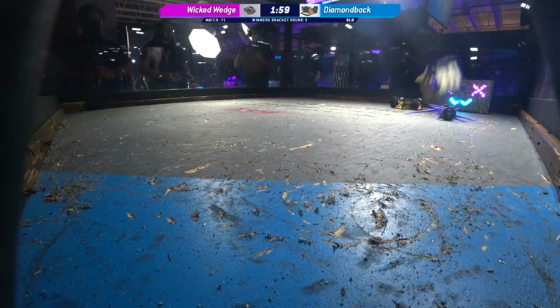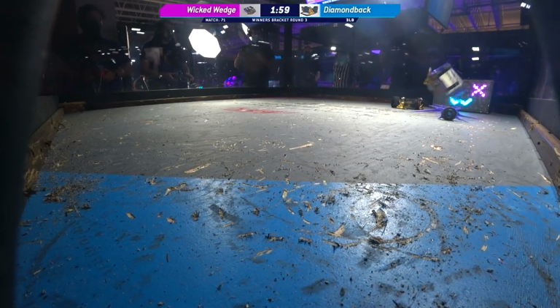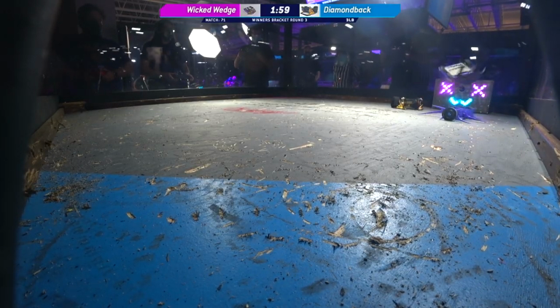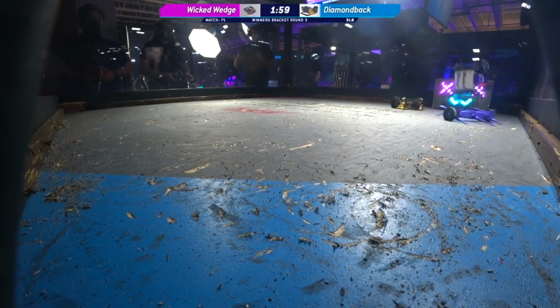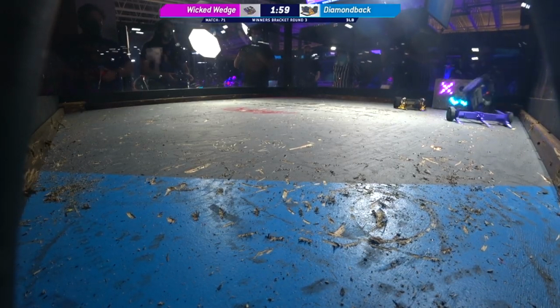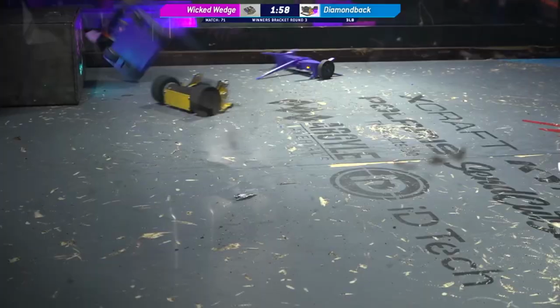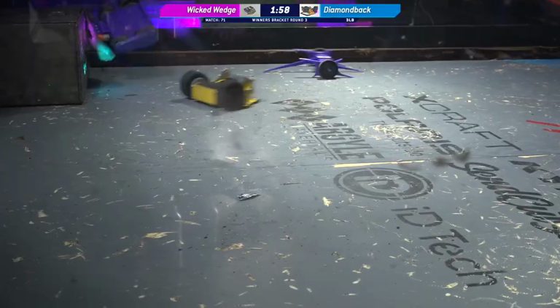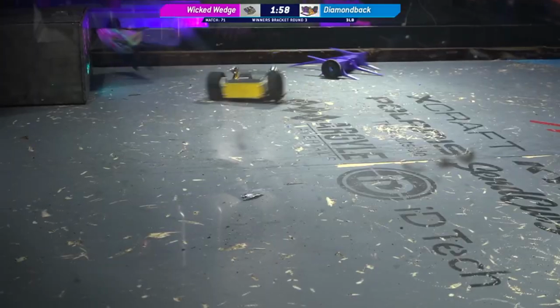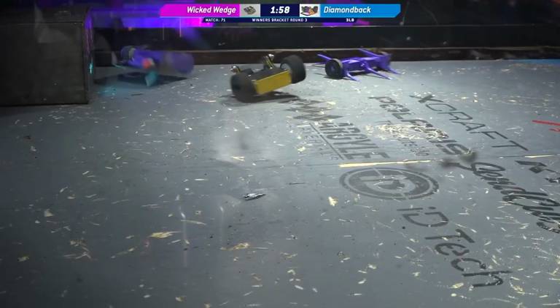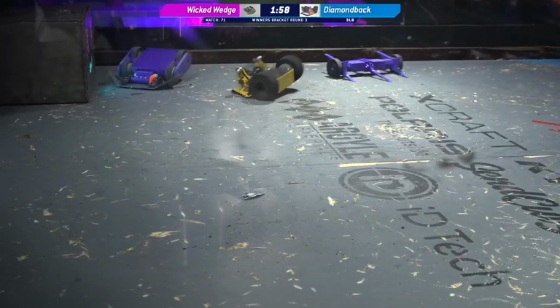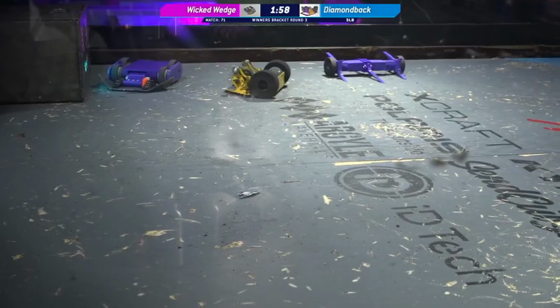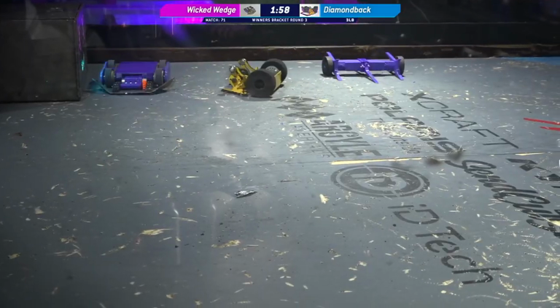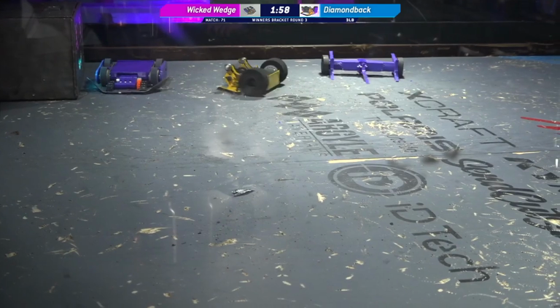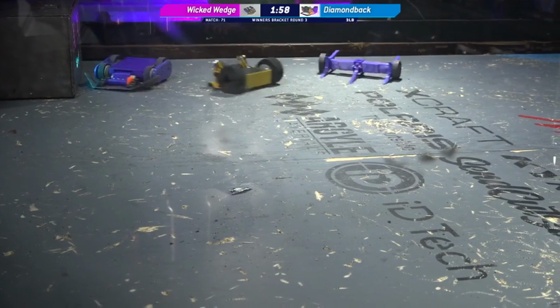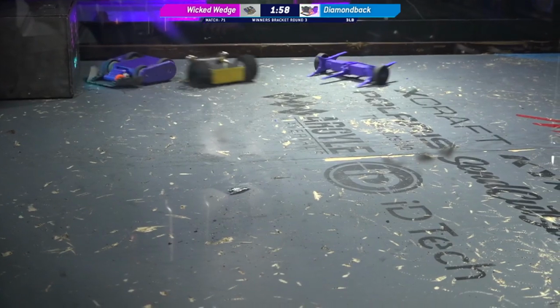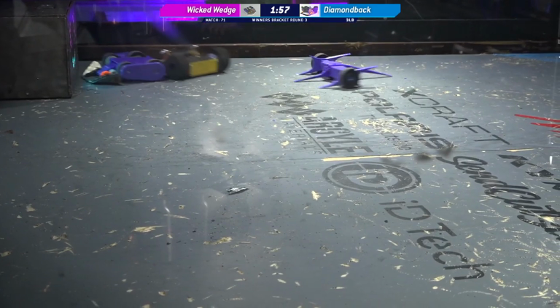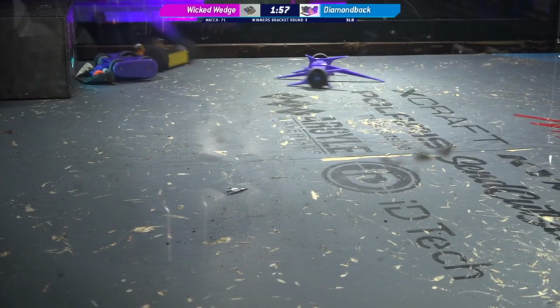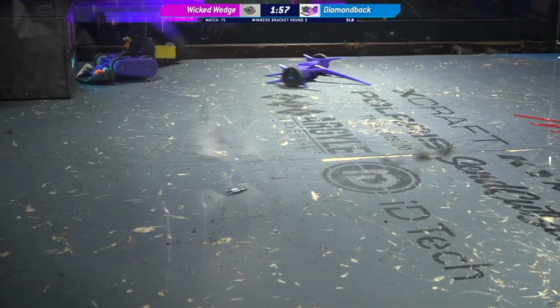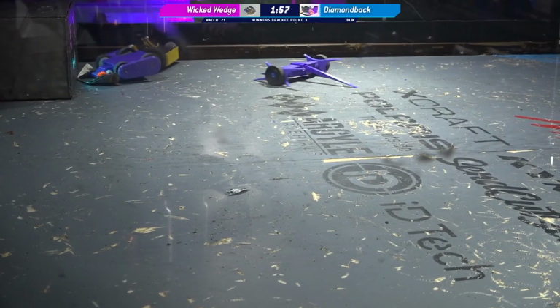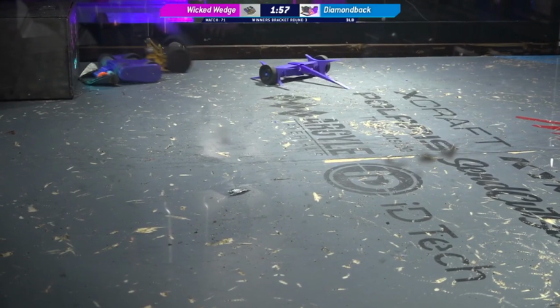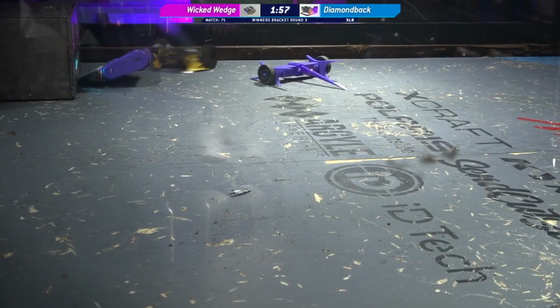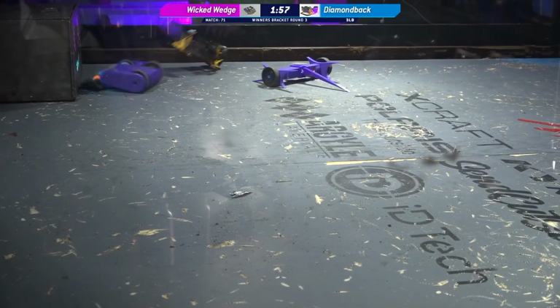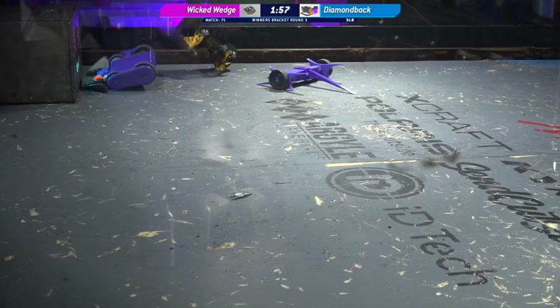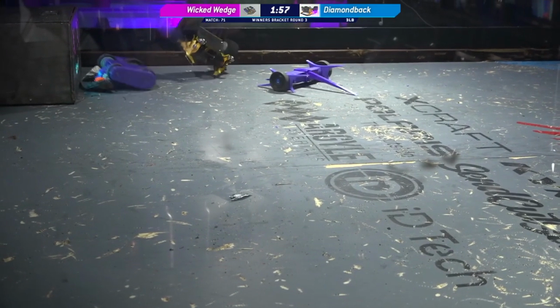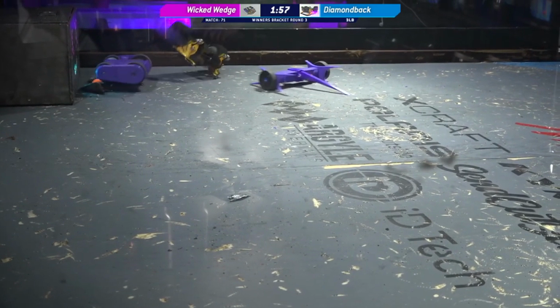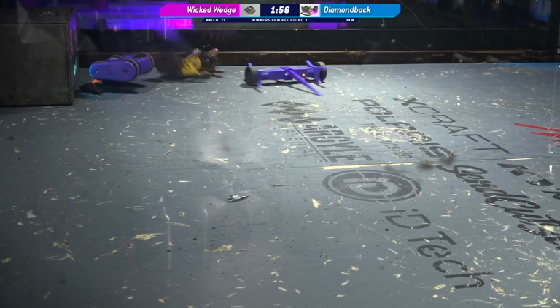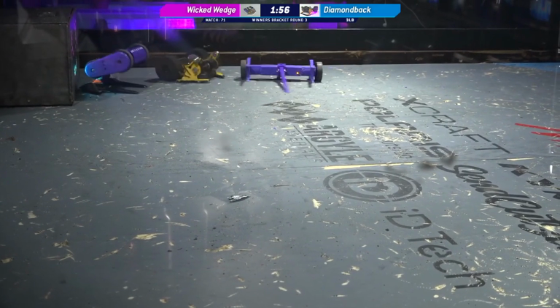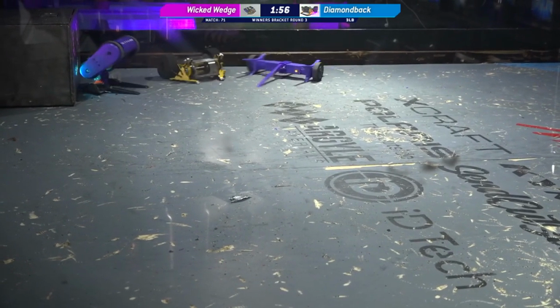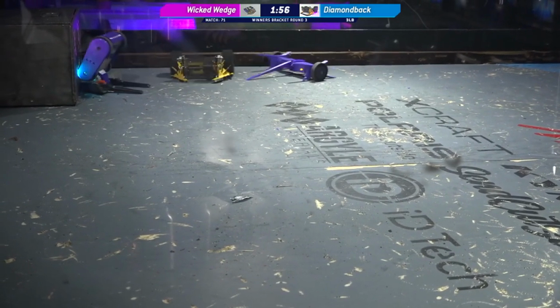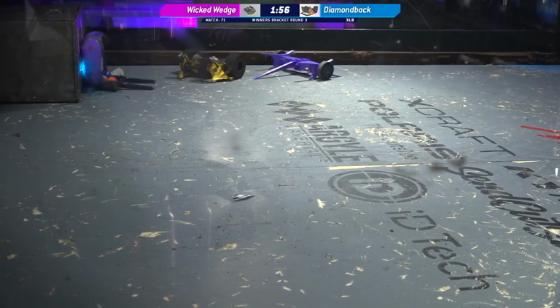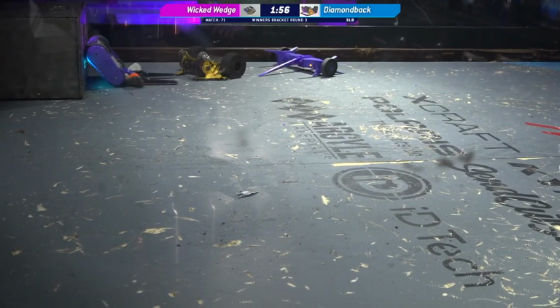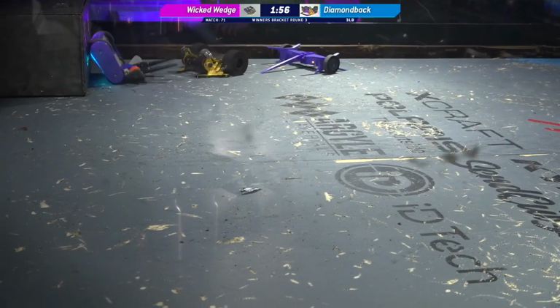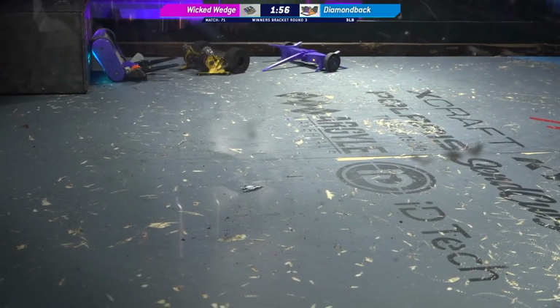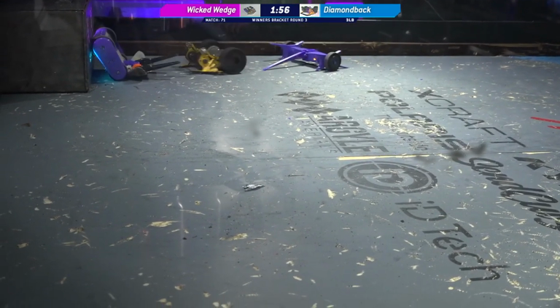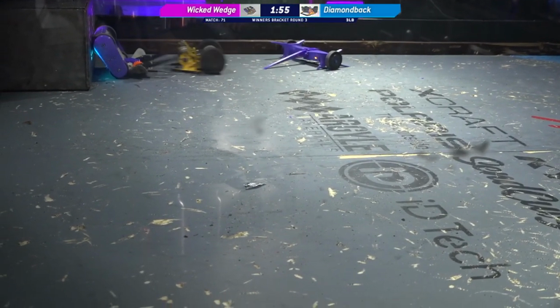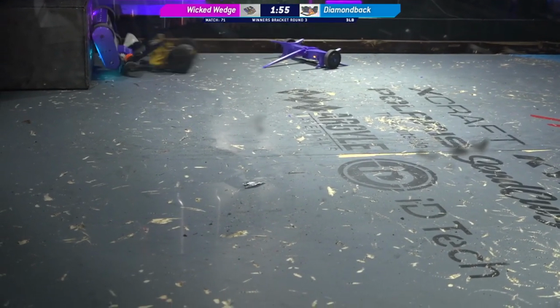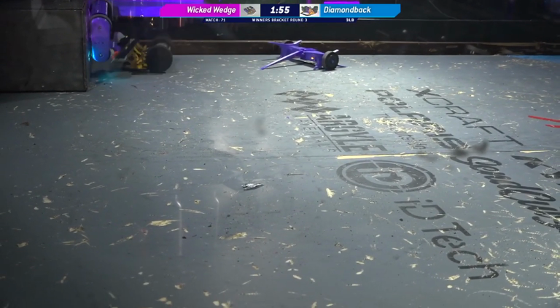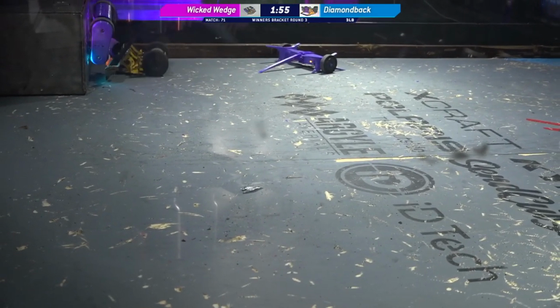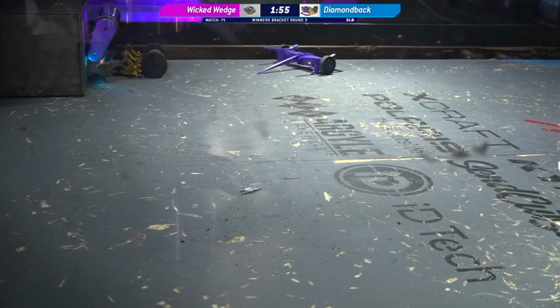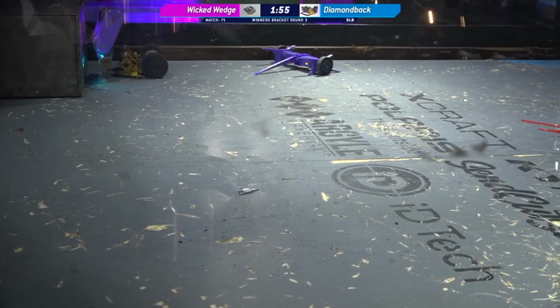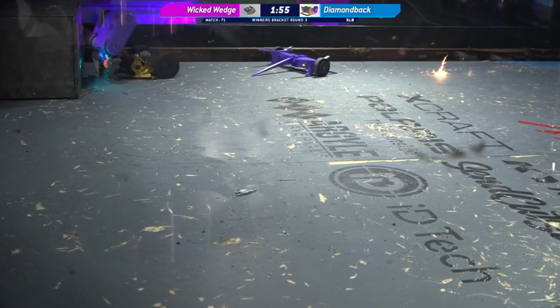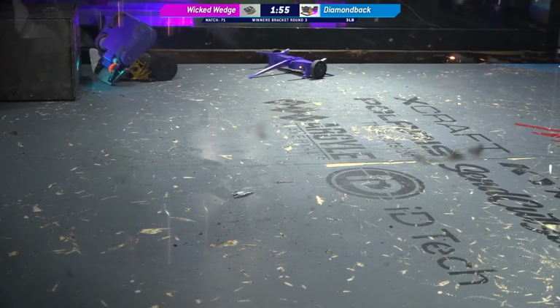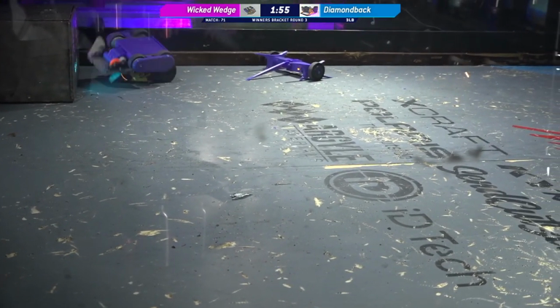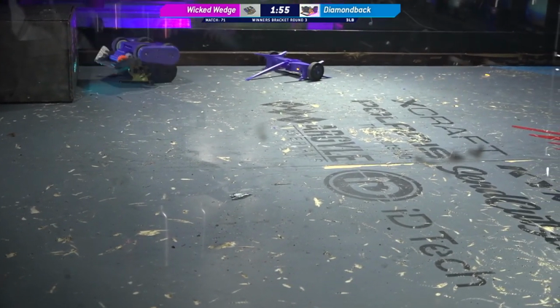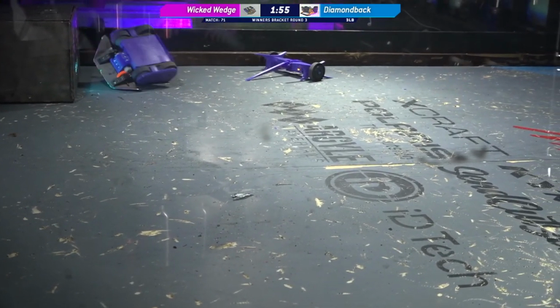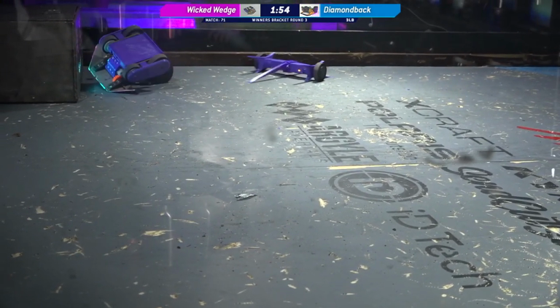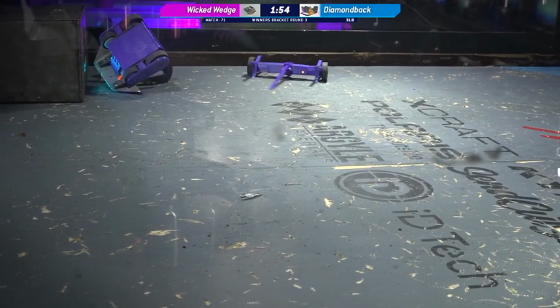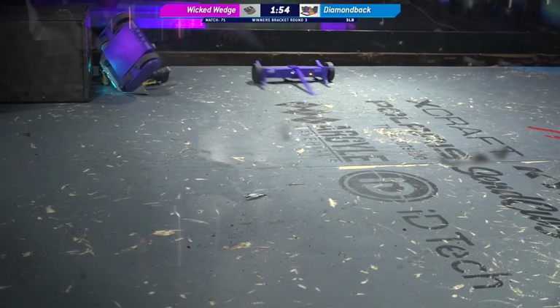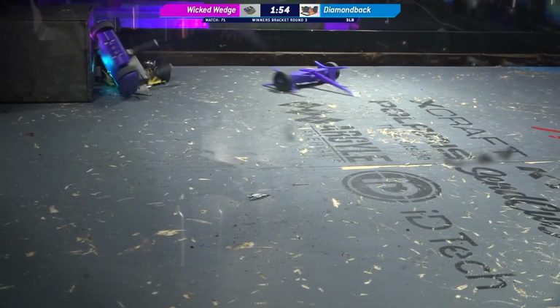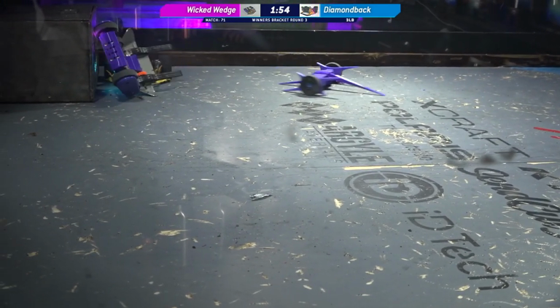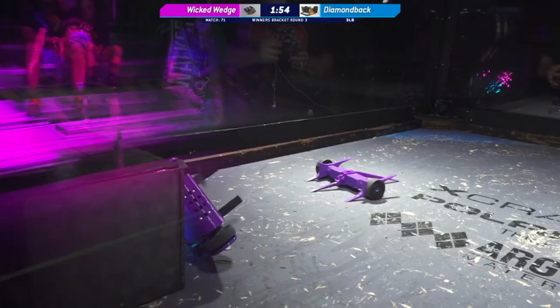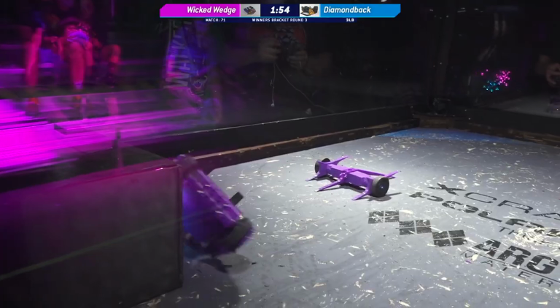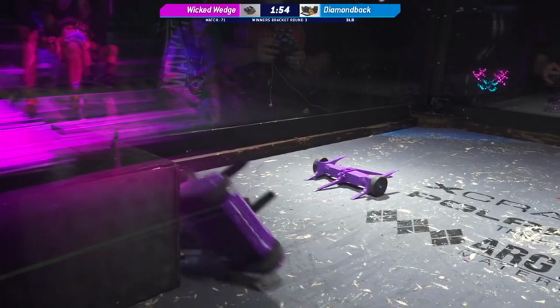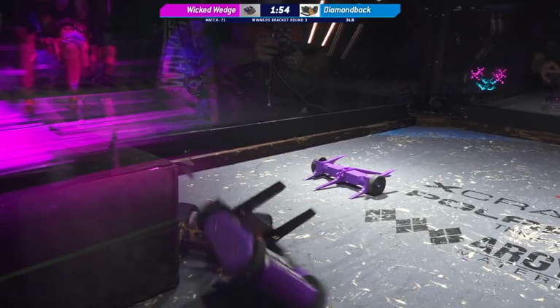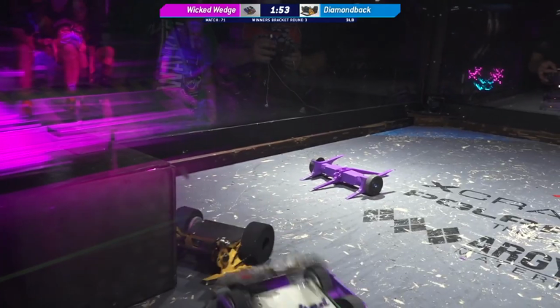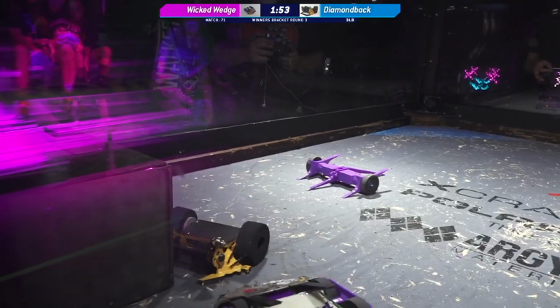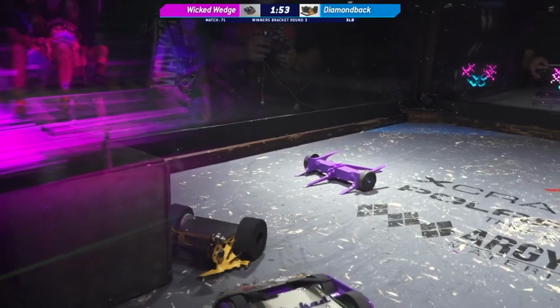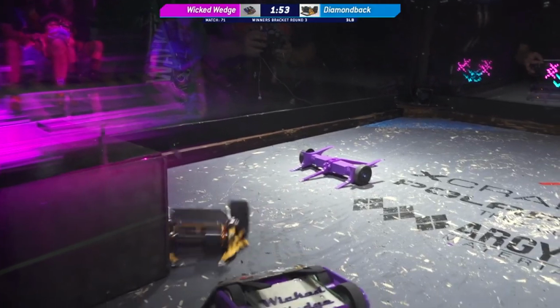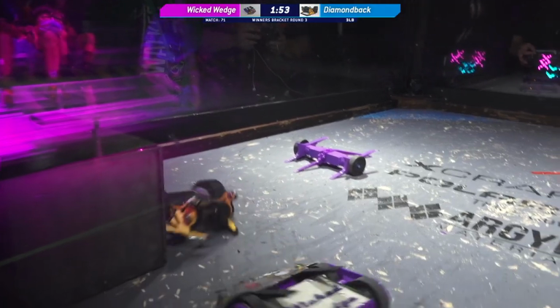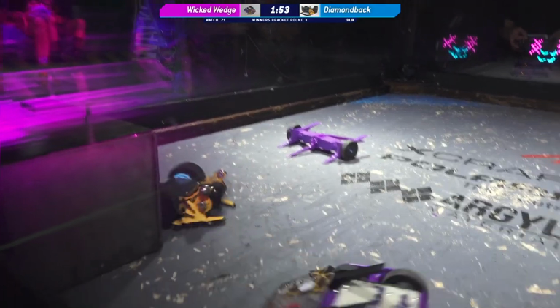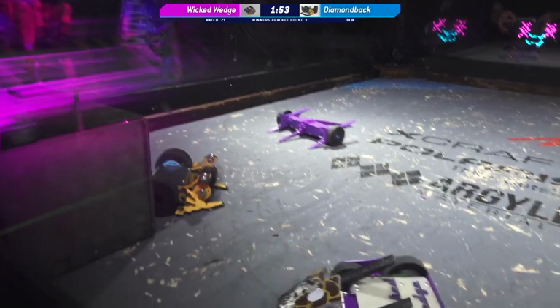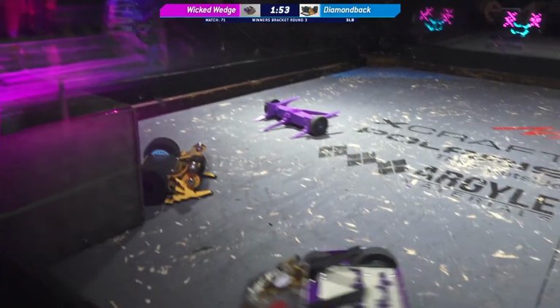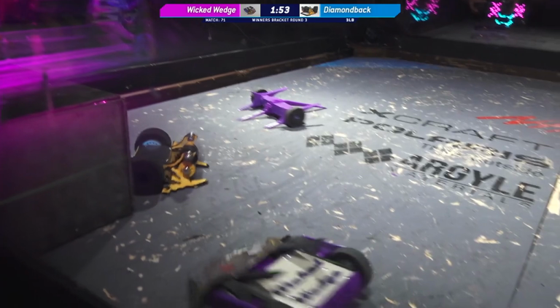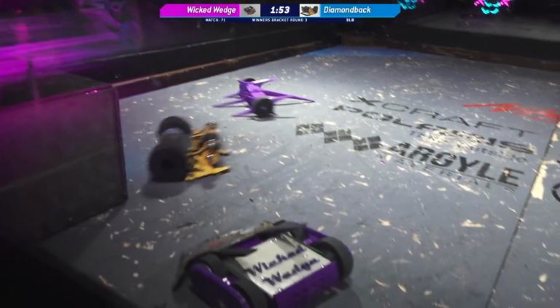Wicked Wedge takes a huge tumble from that hit. Diamondback's weapon is really getting up to speed.